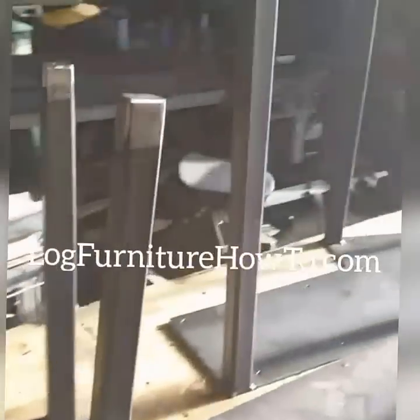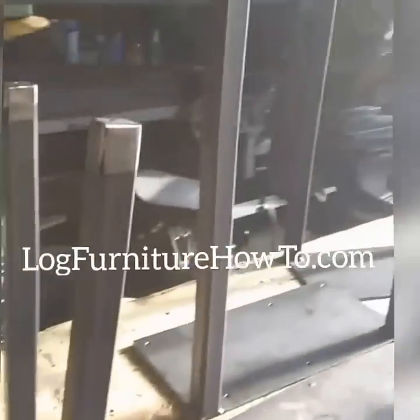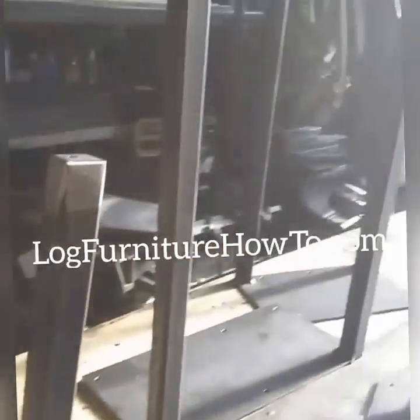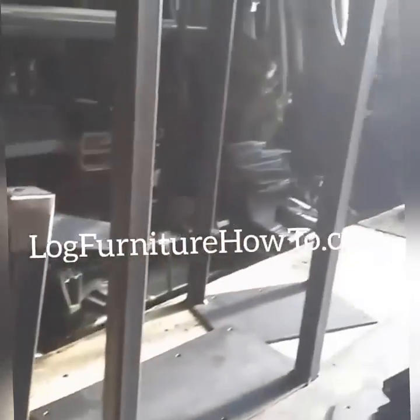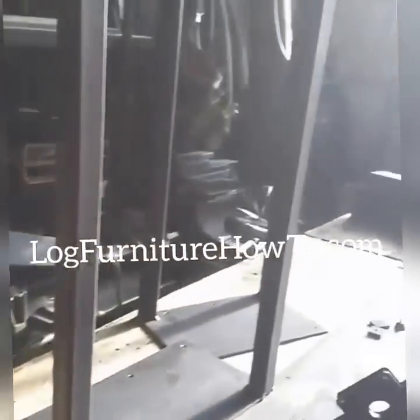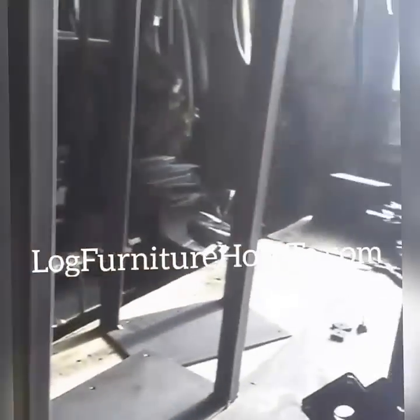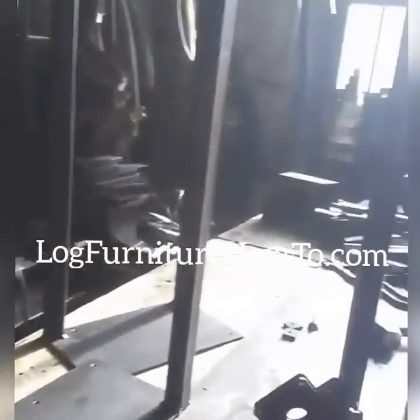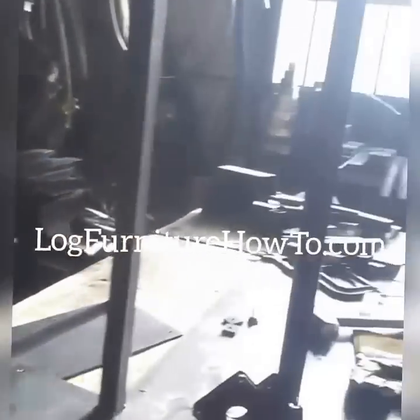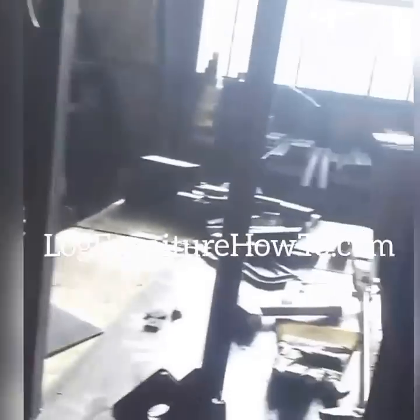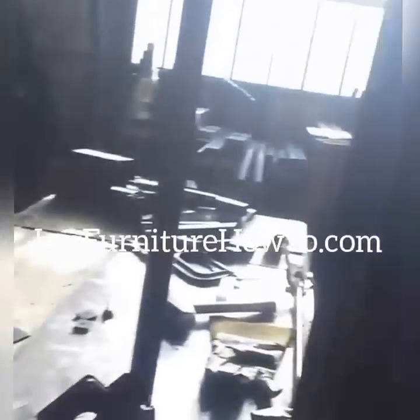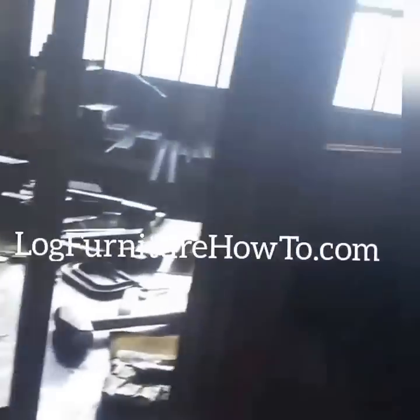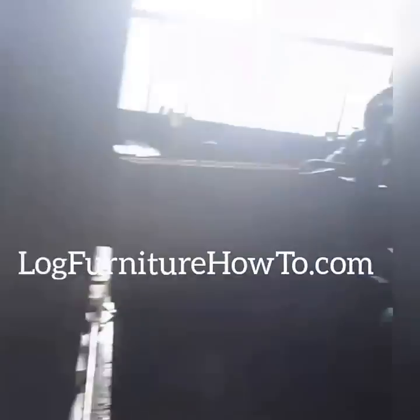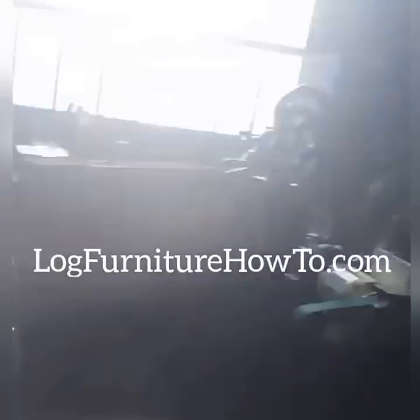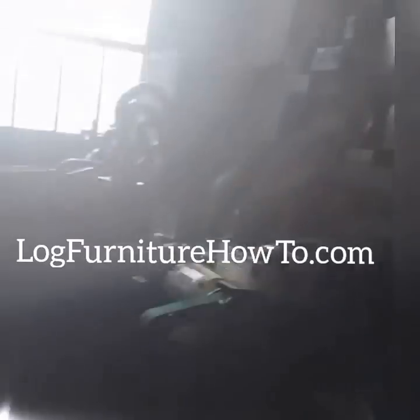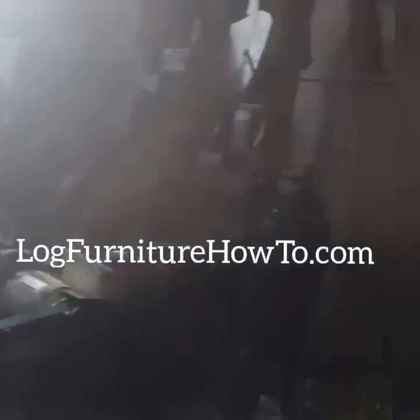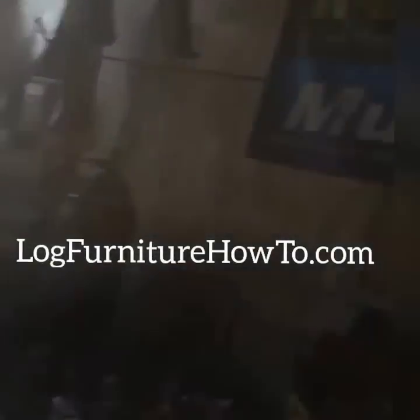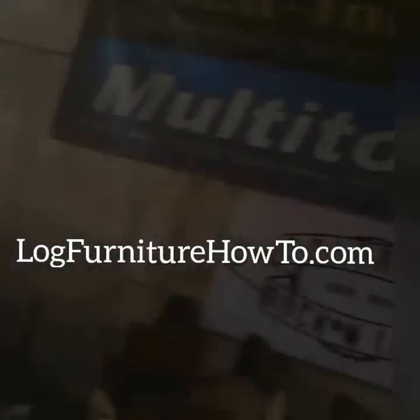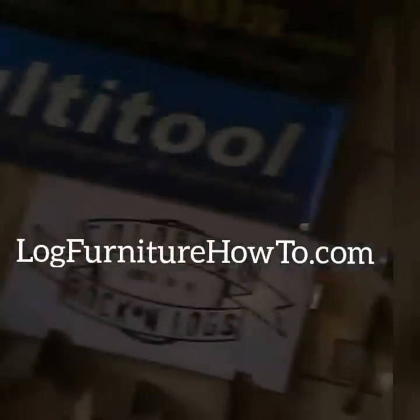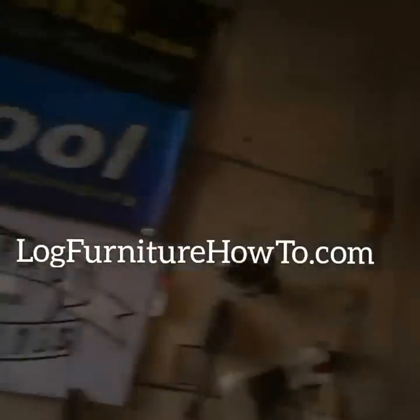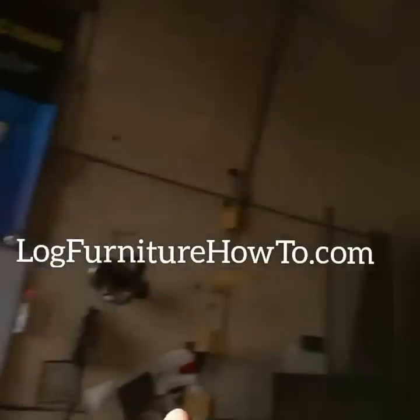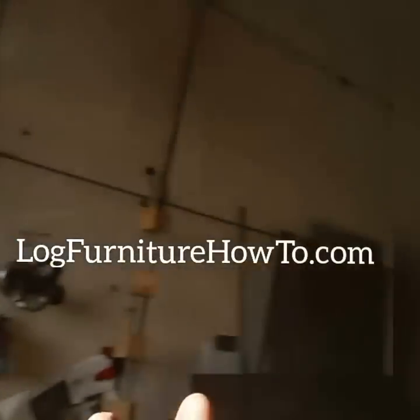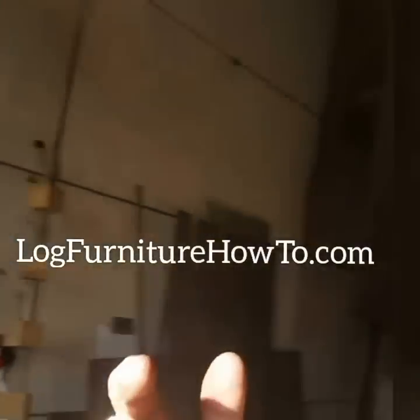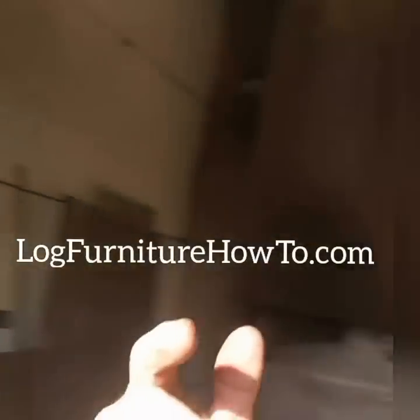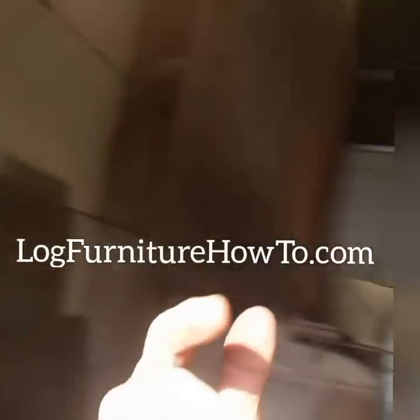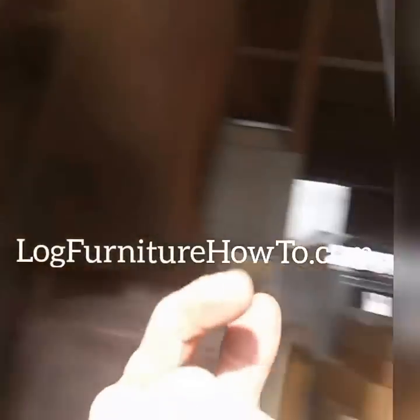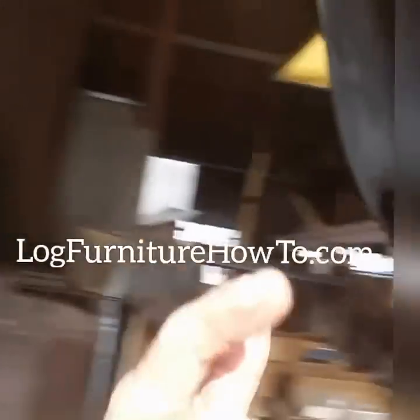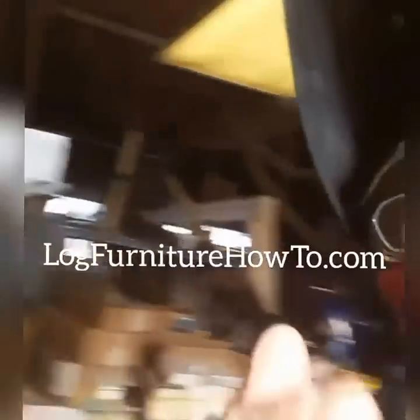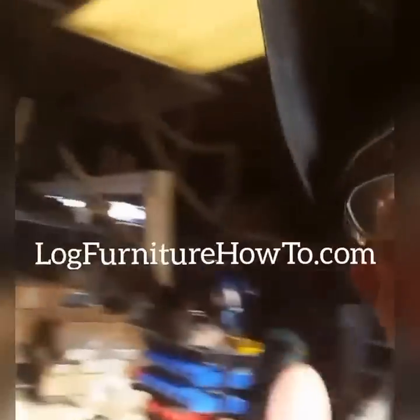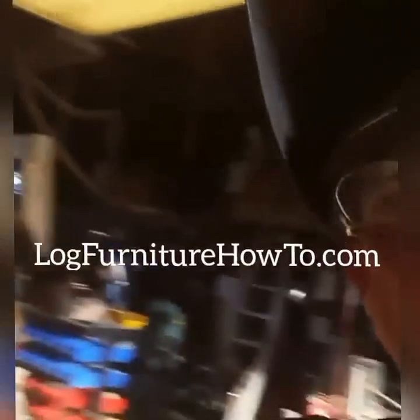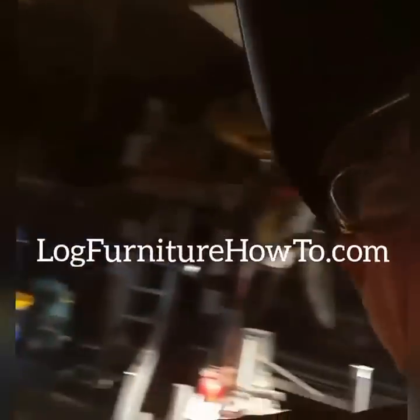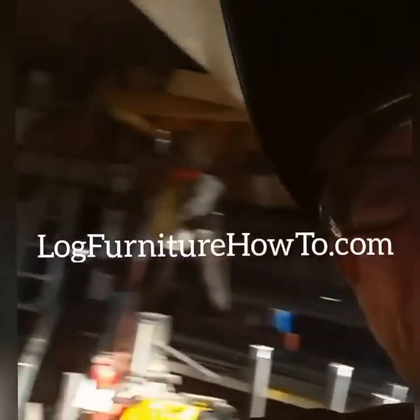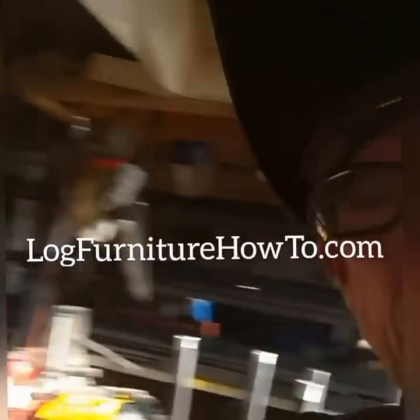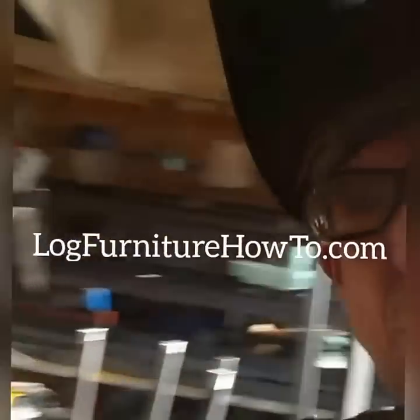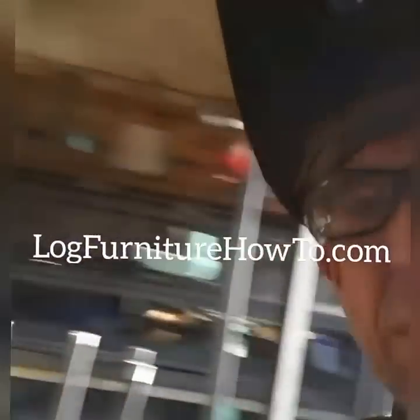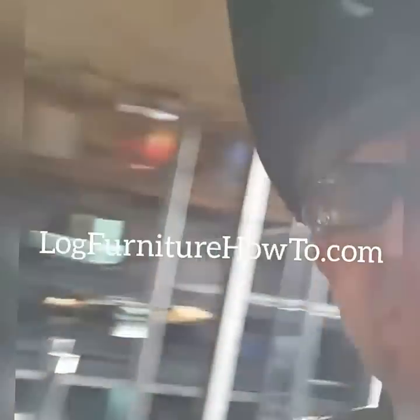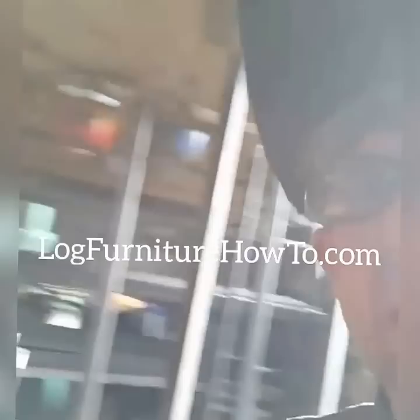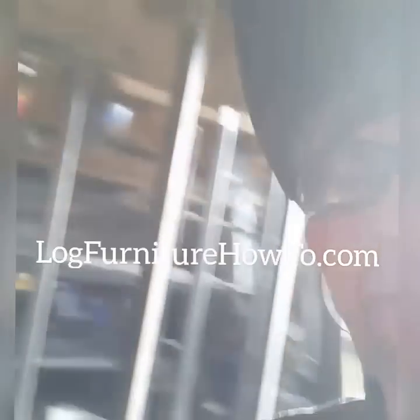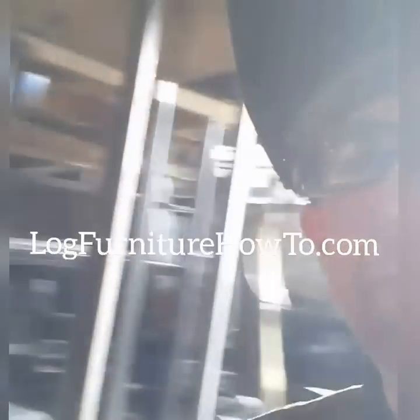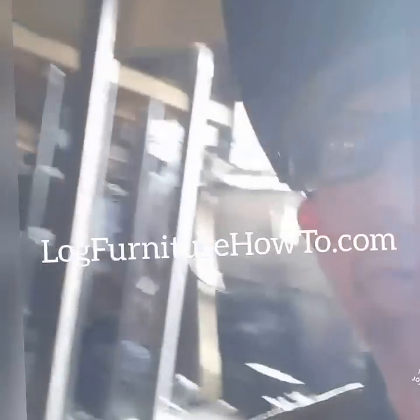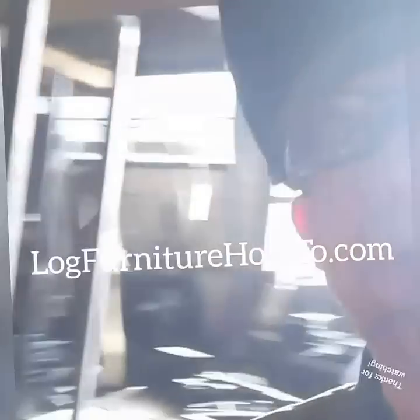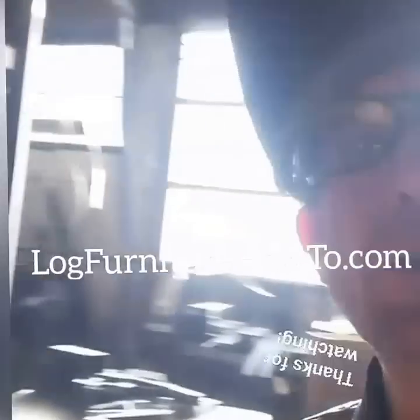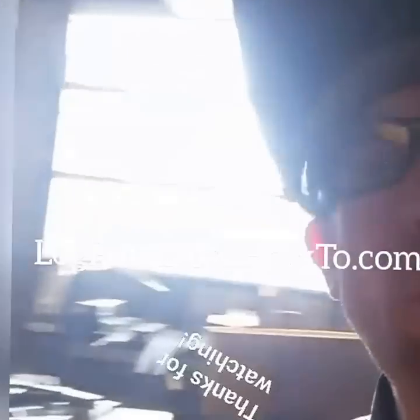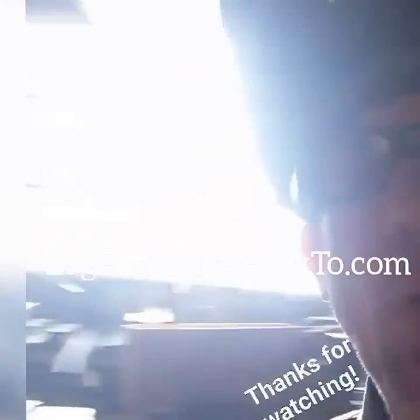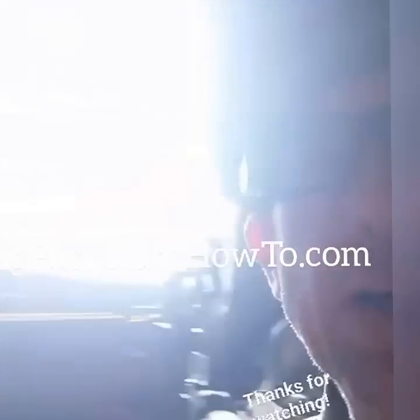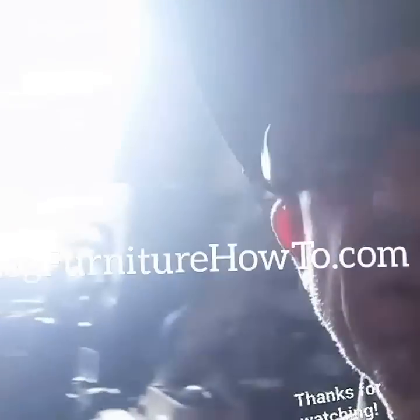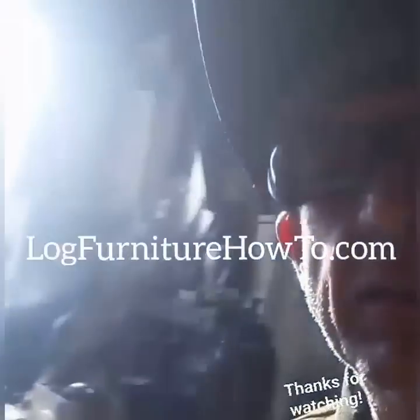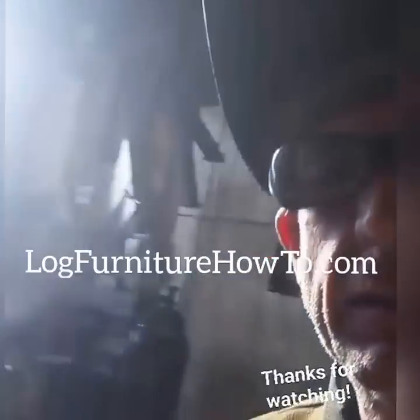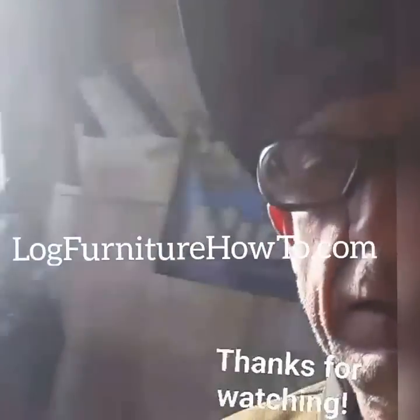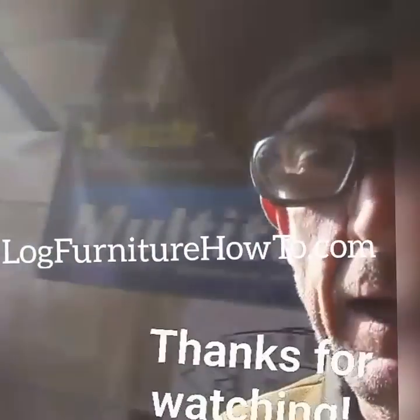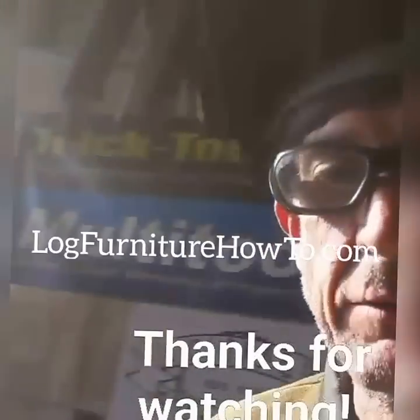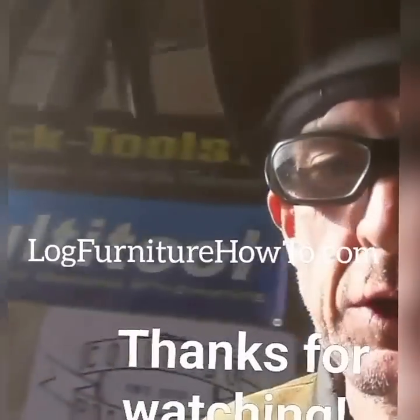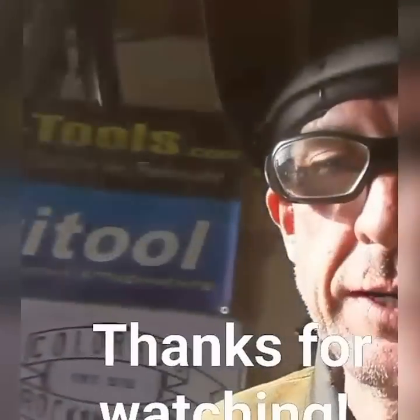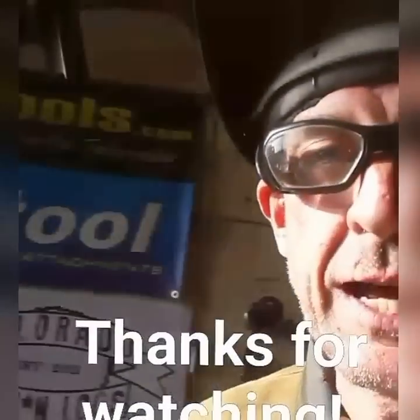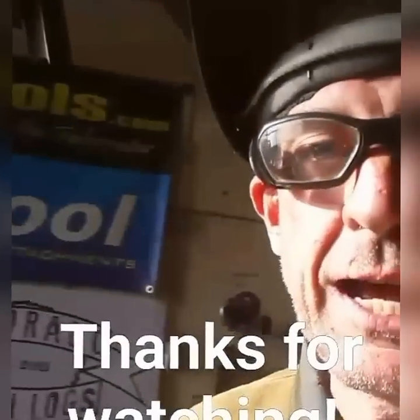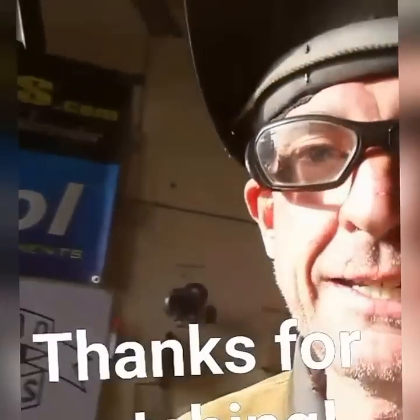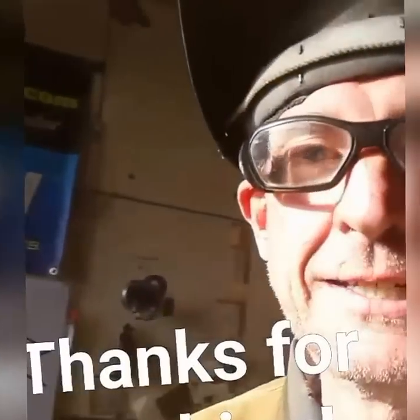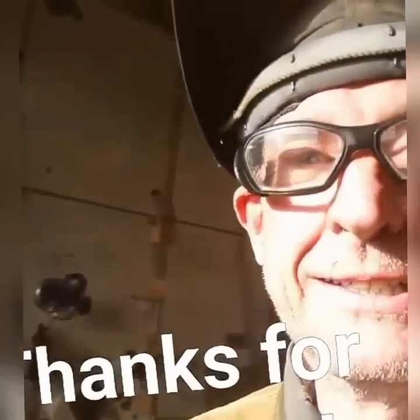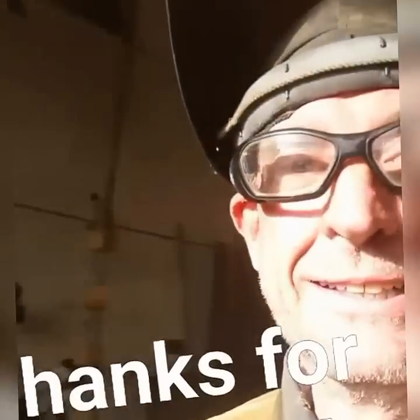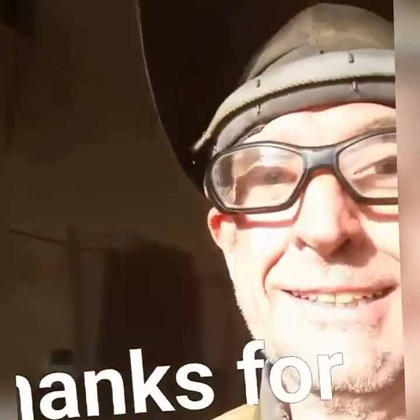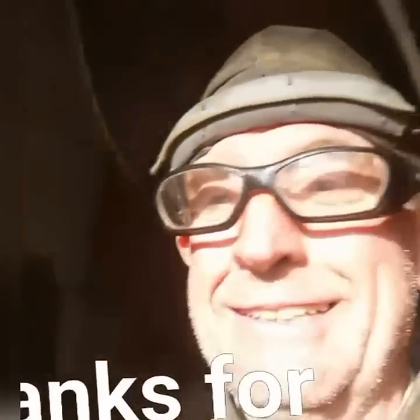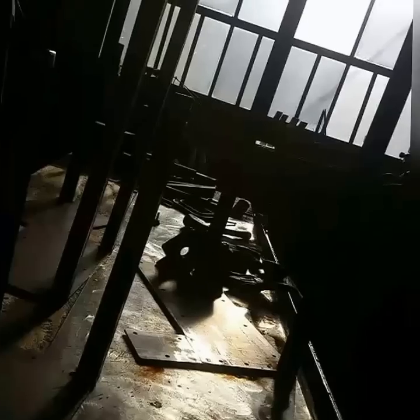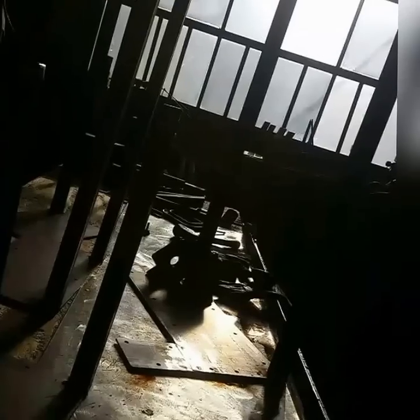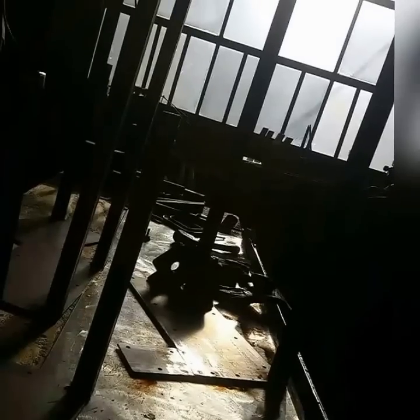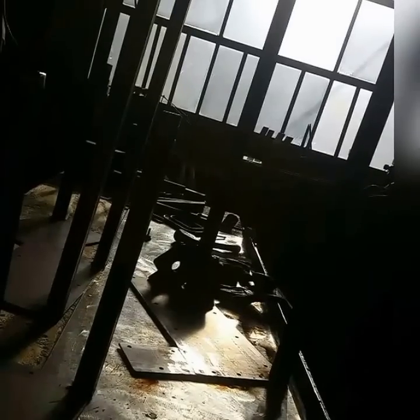Alright guys, if you want to see this all come together, you're going to have to come back tomorrow and we'll do a quick dry fit. Thanks for watching, have a great night.